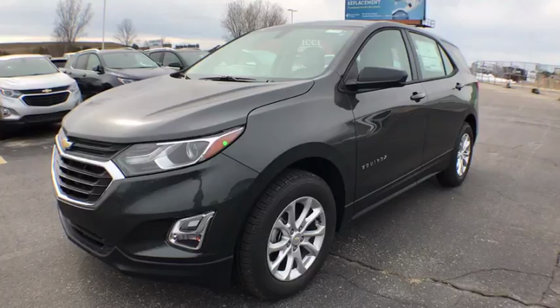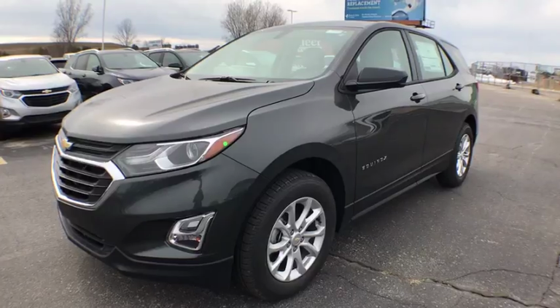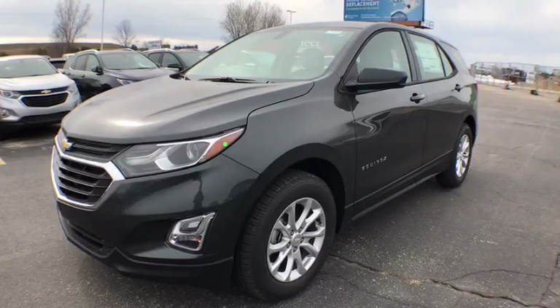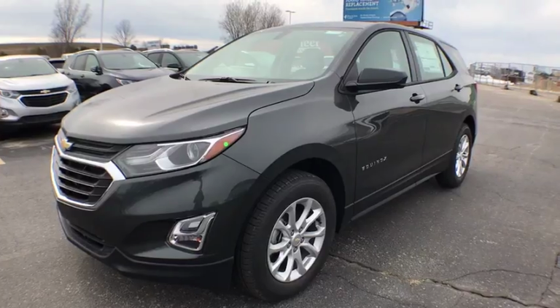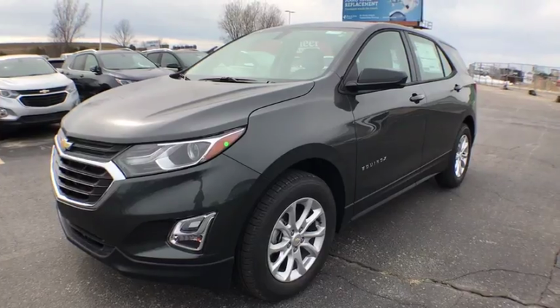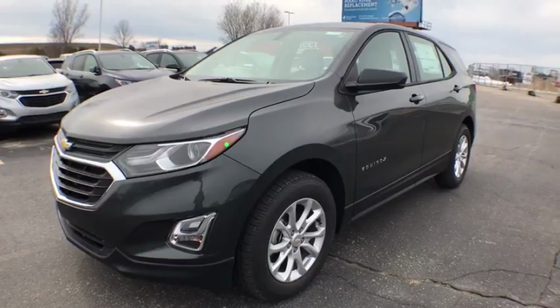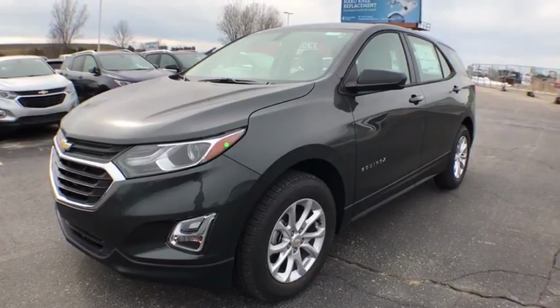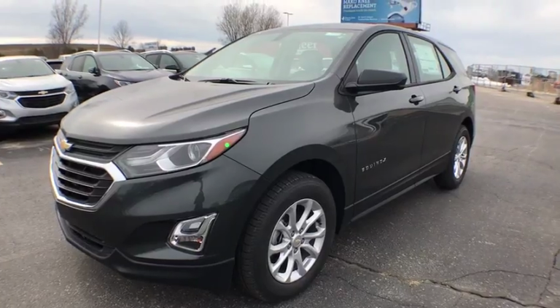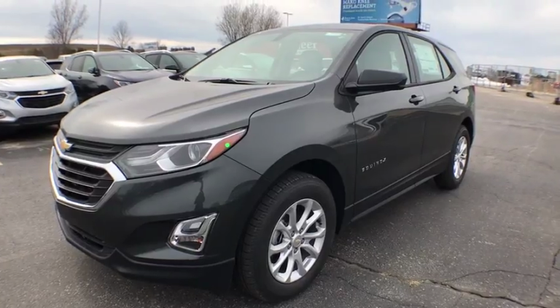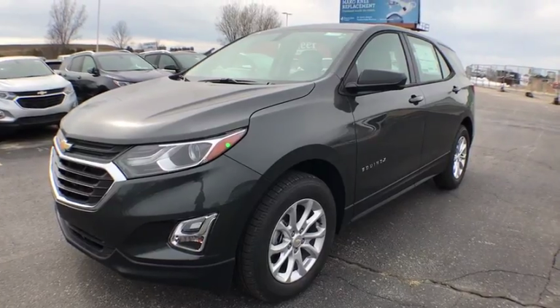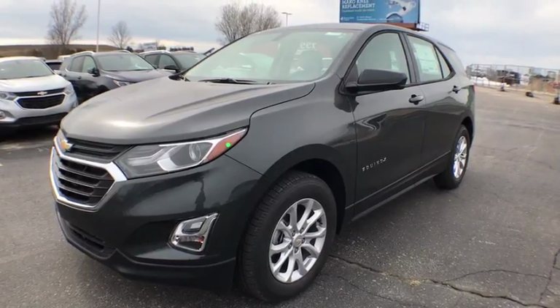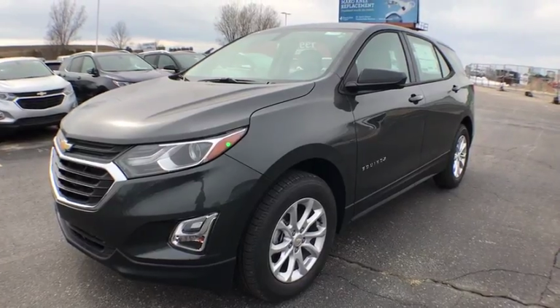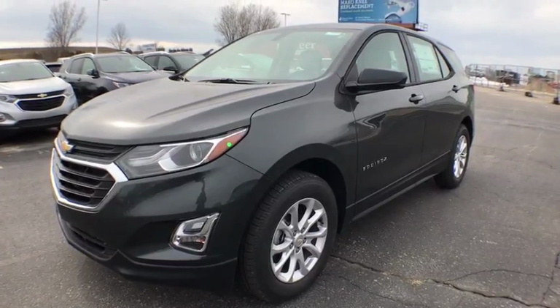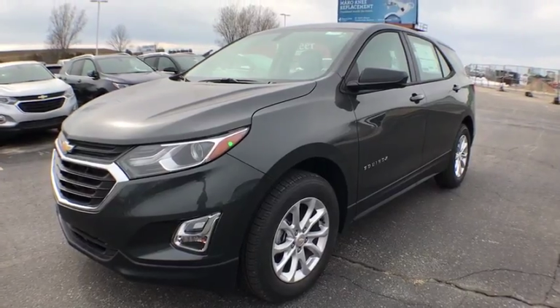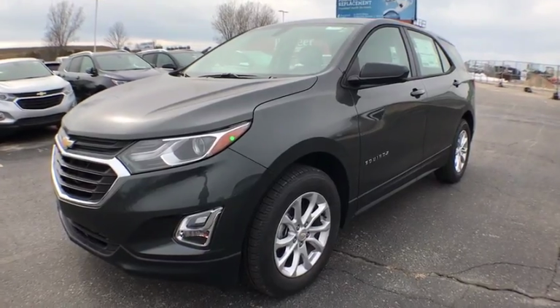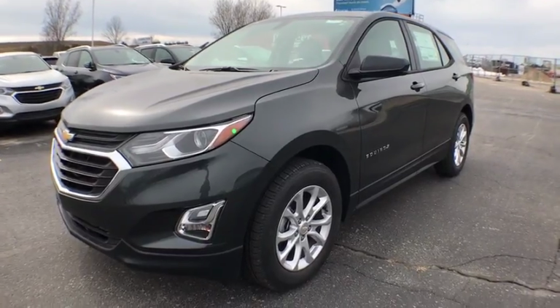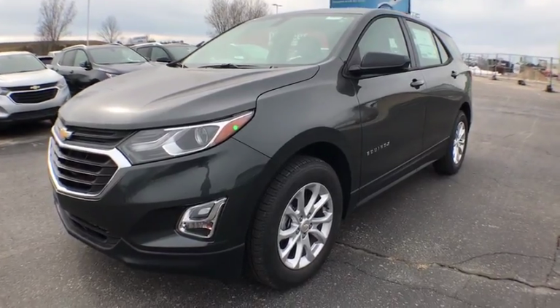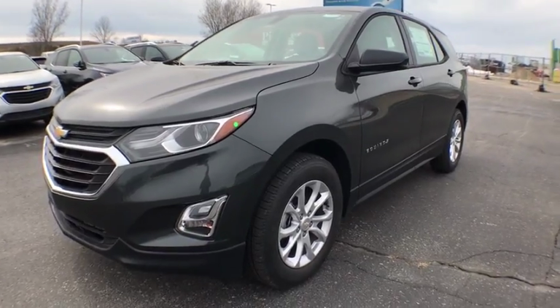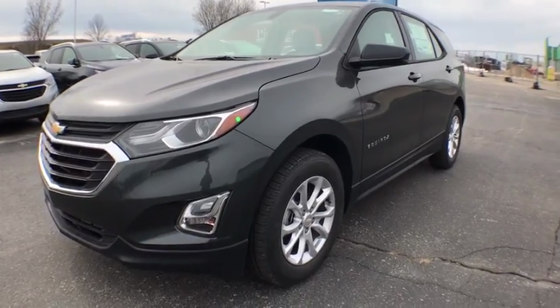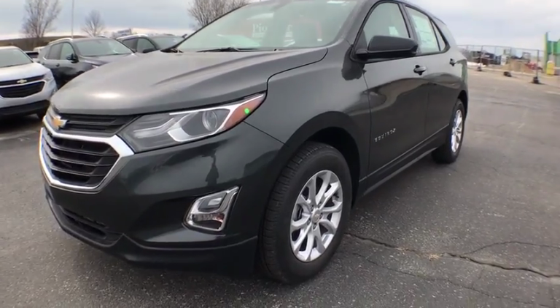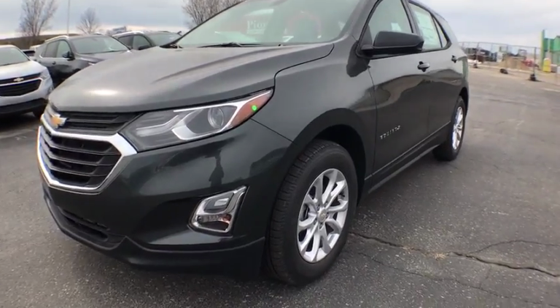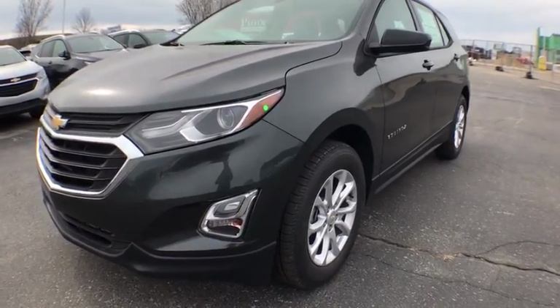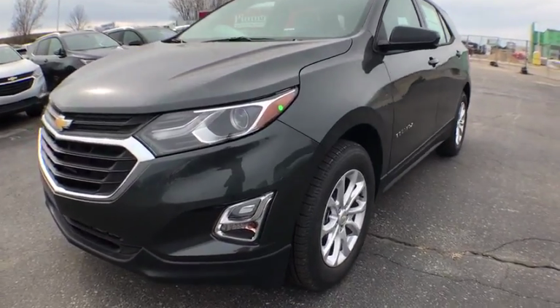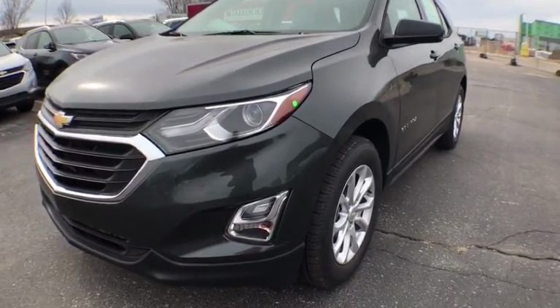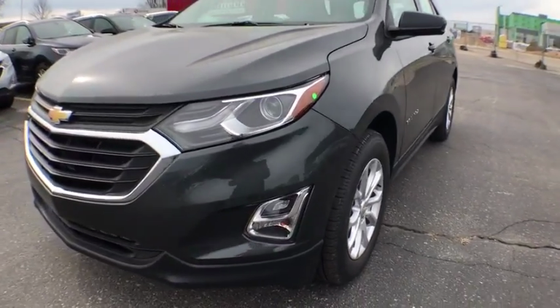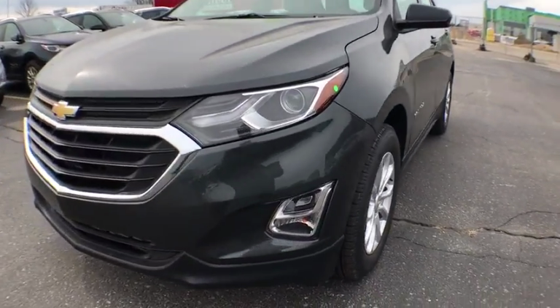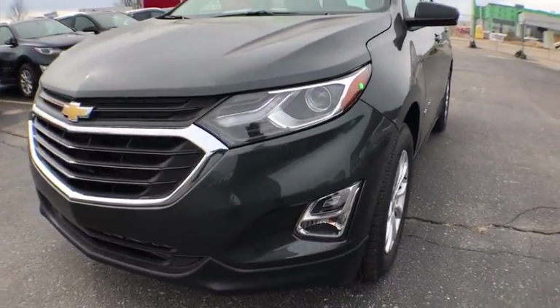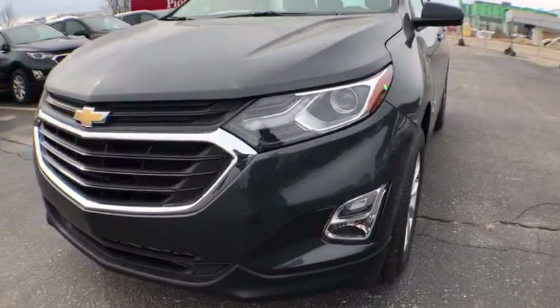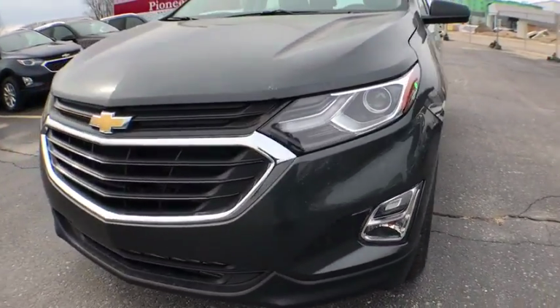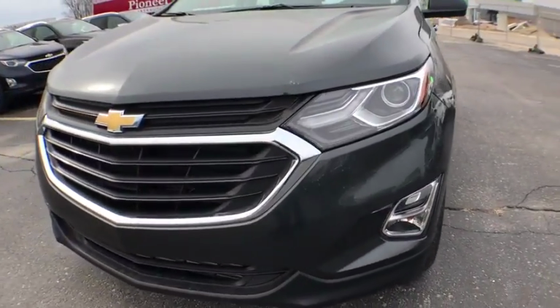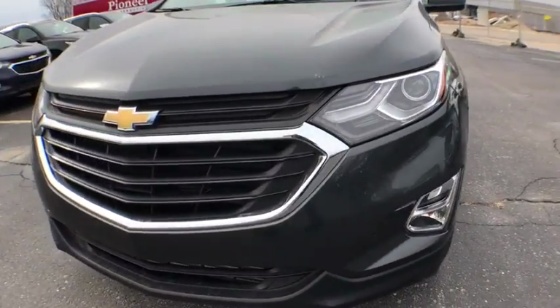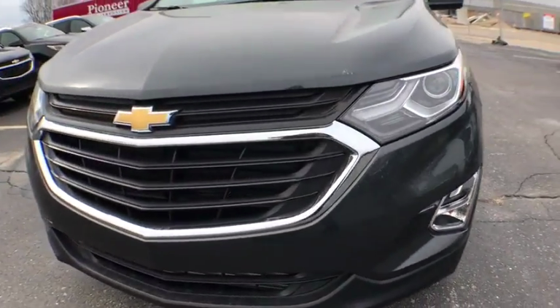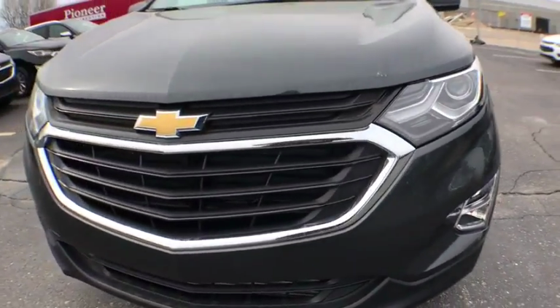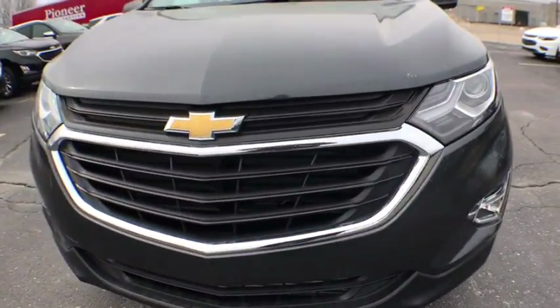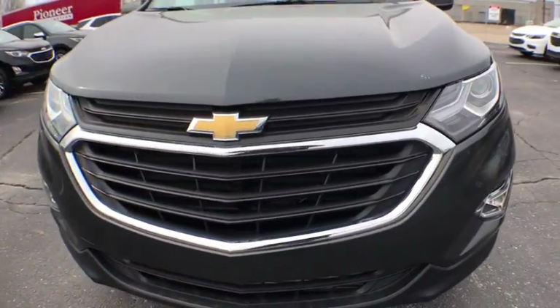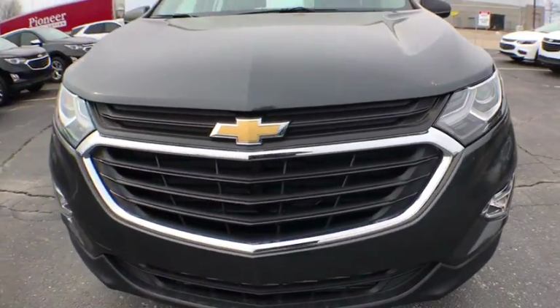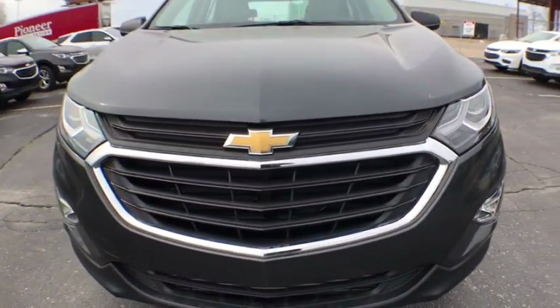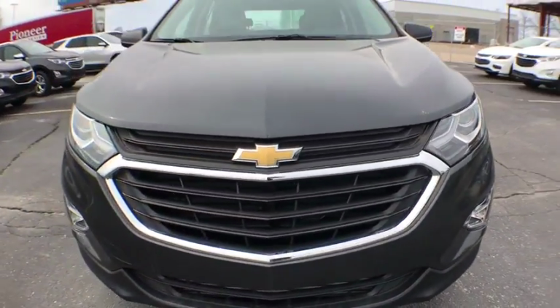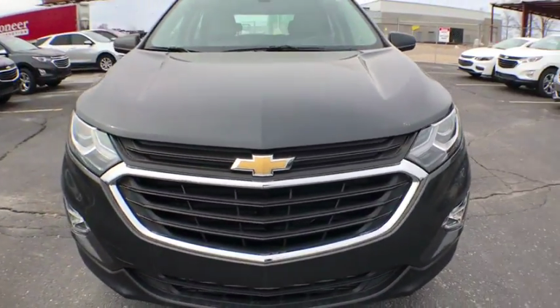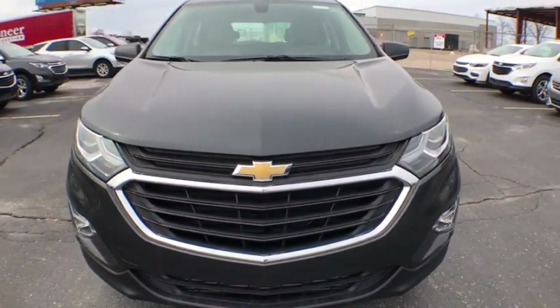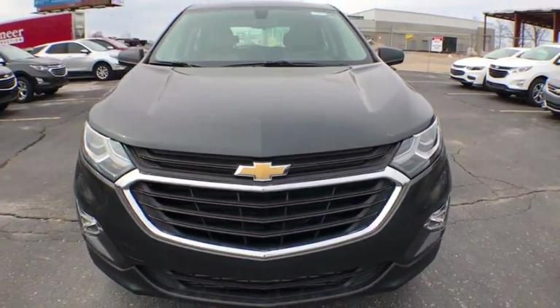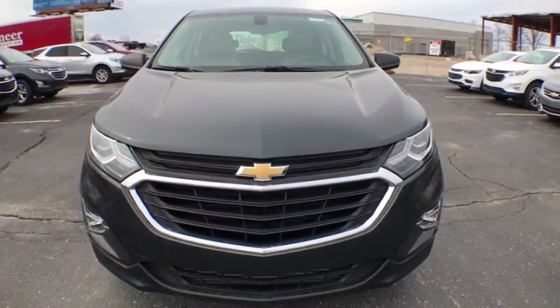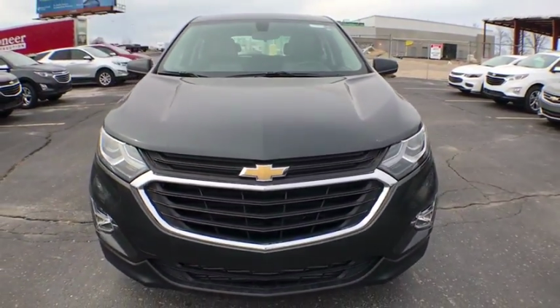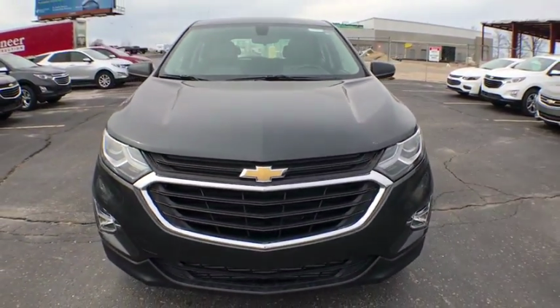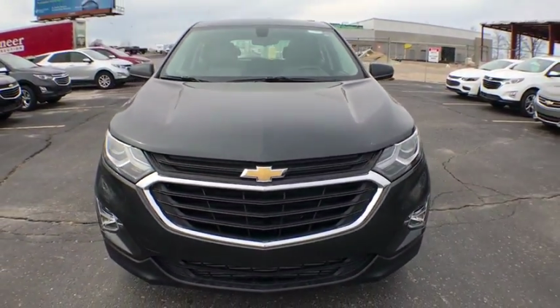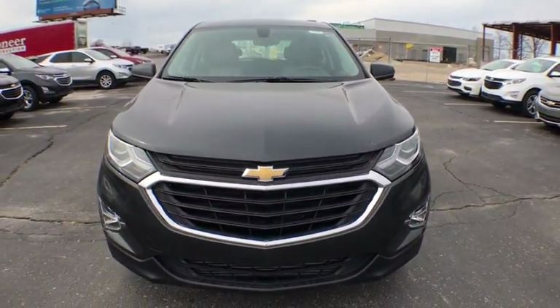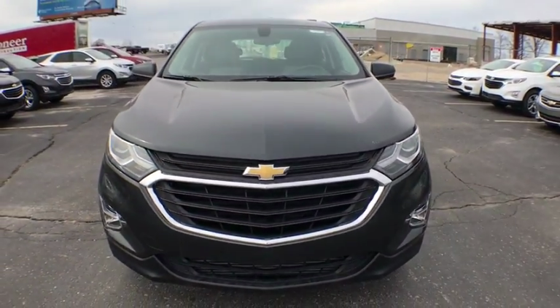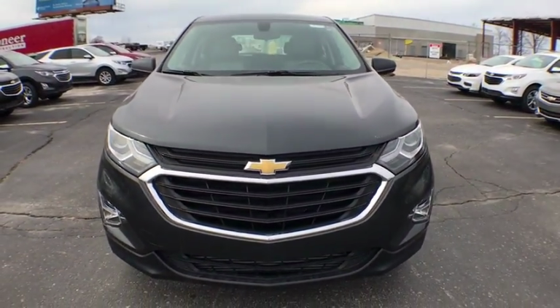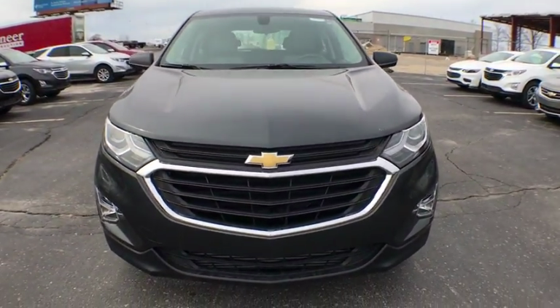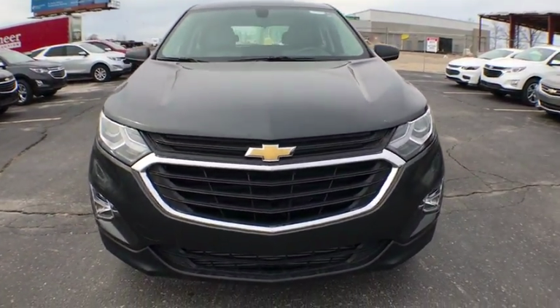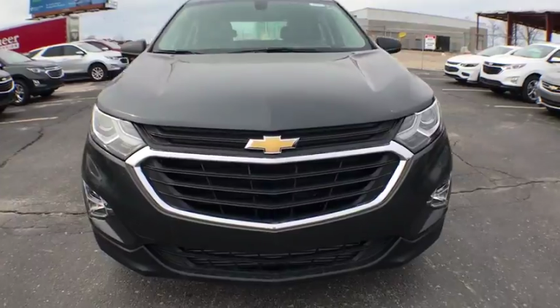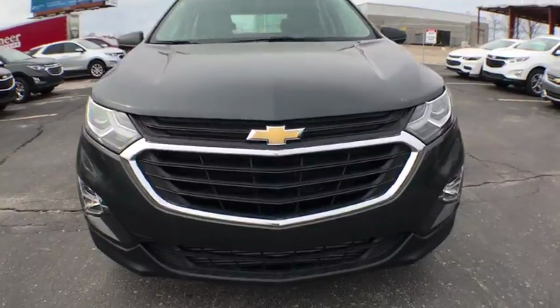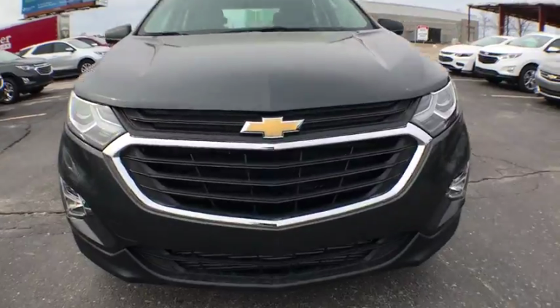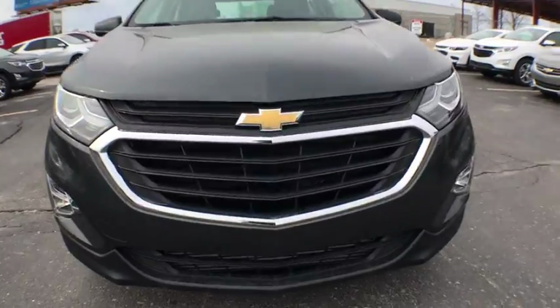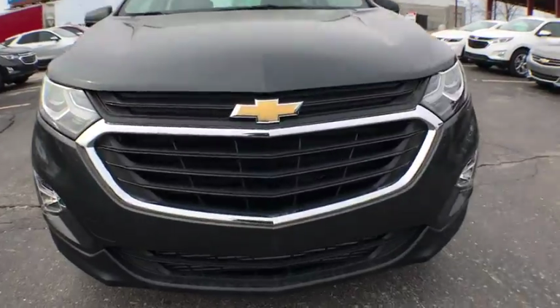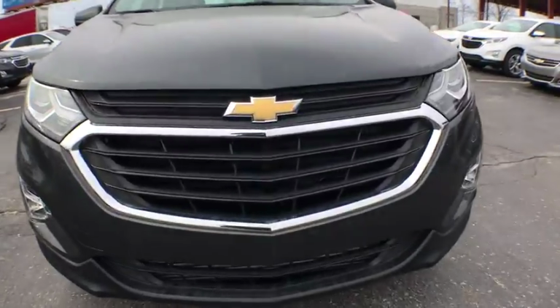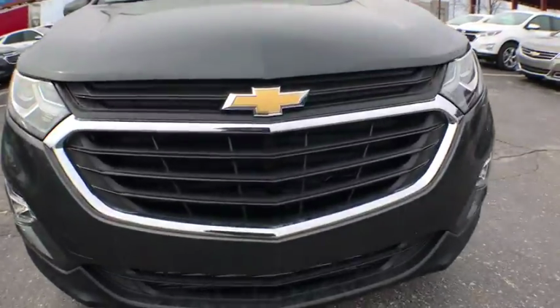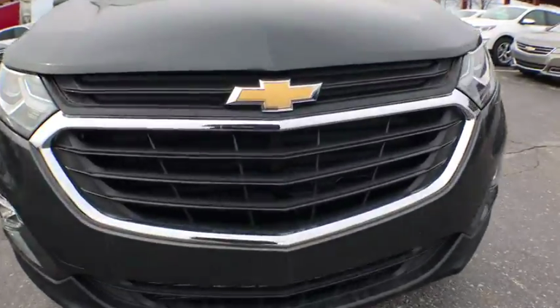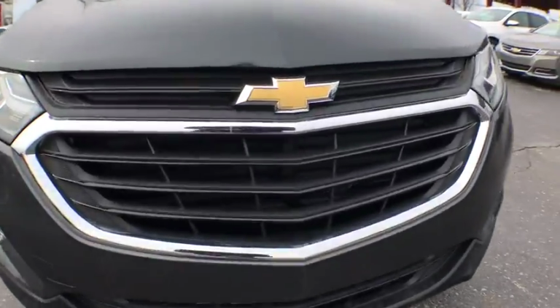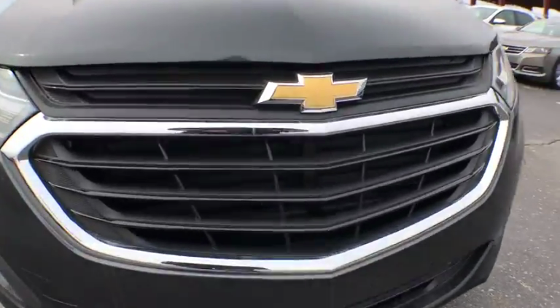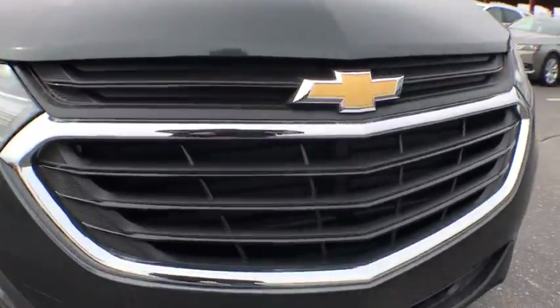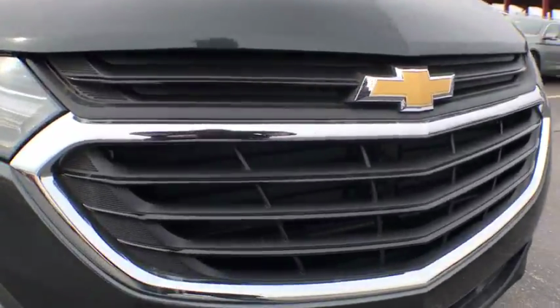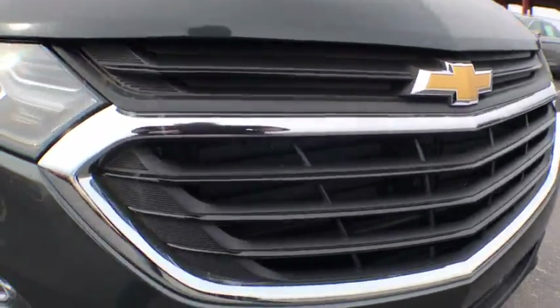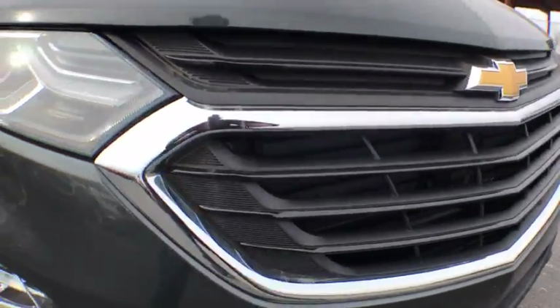The 2018 Chevrolet Equinox. Fuel efficiency, safety, and value equals the Chevy Equinox.